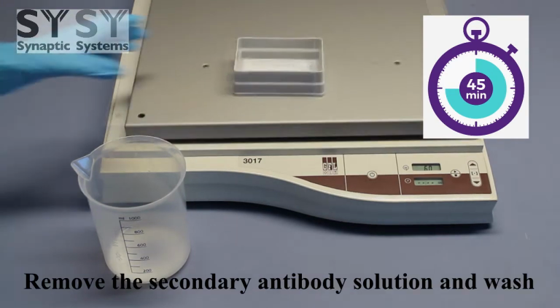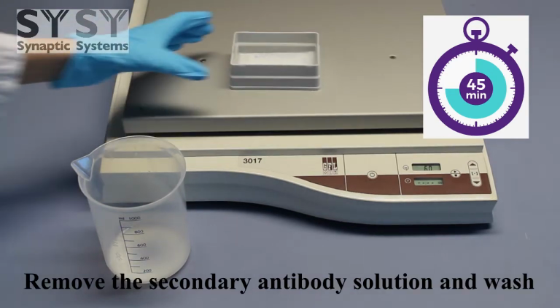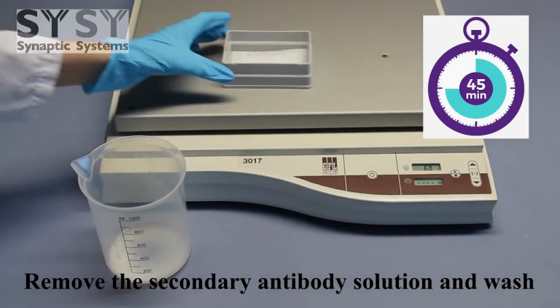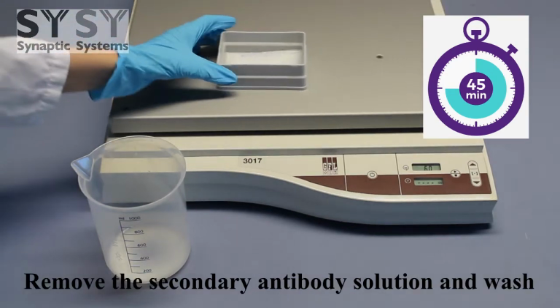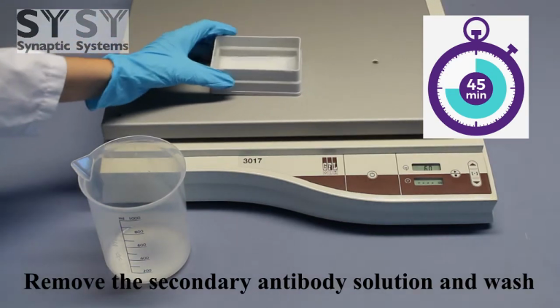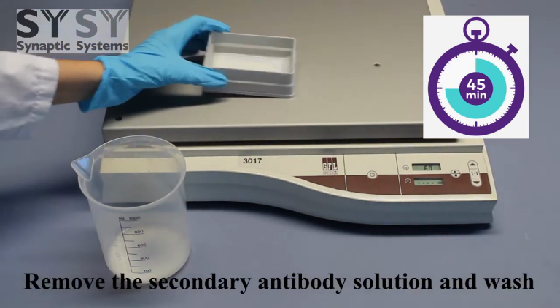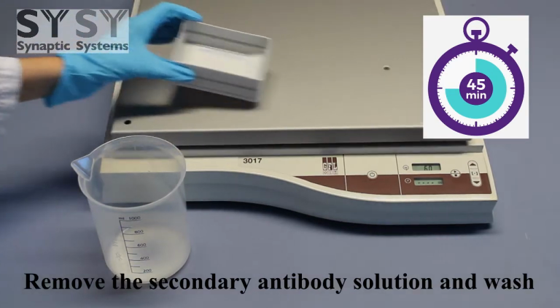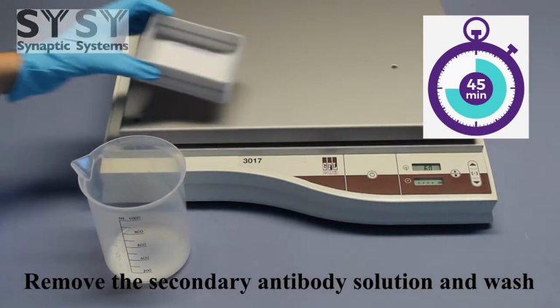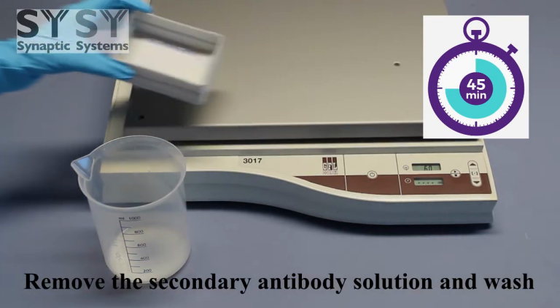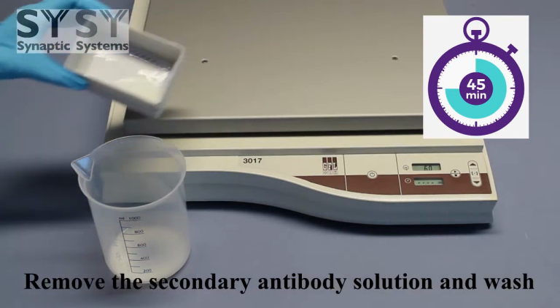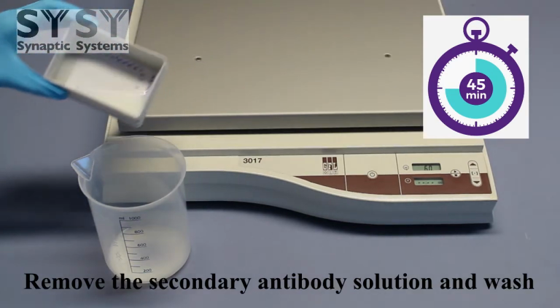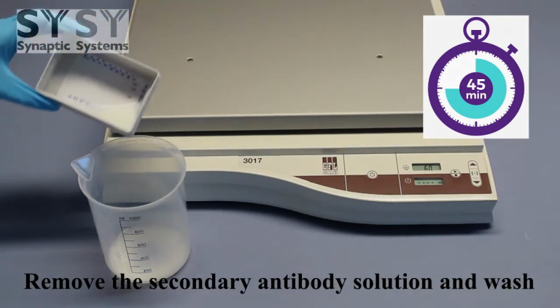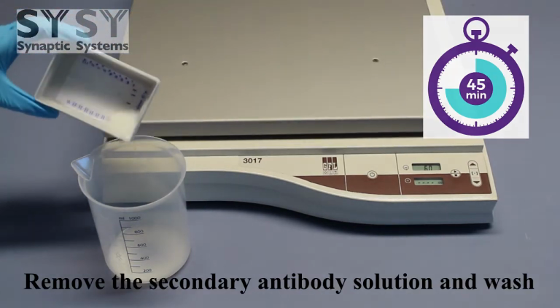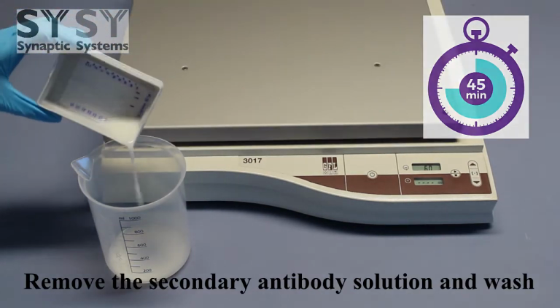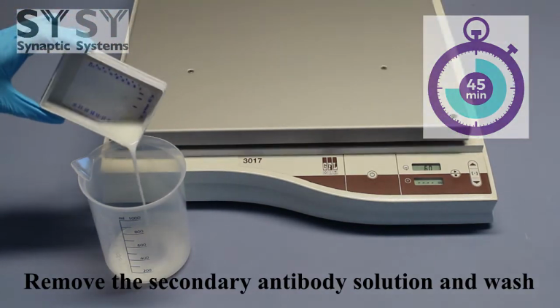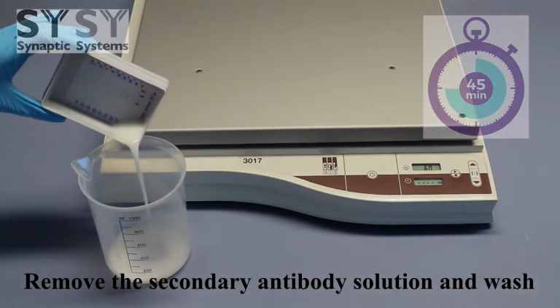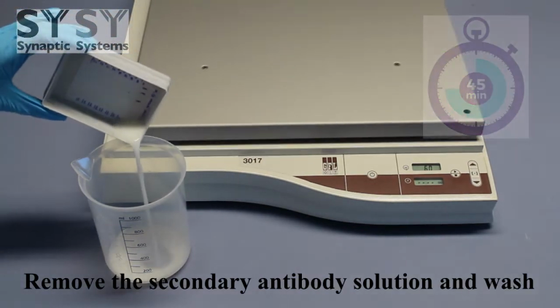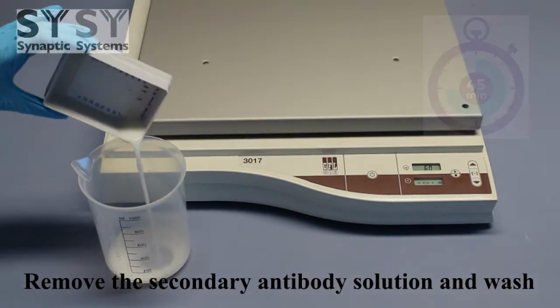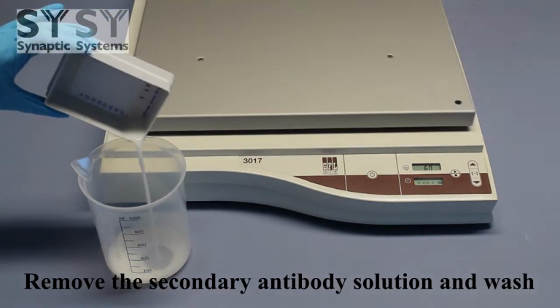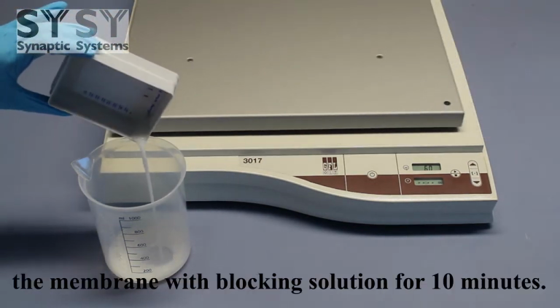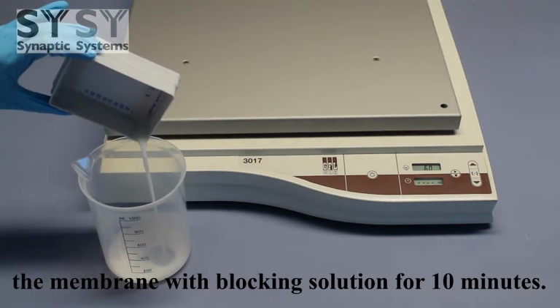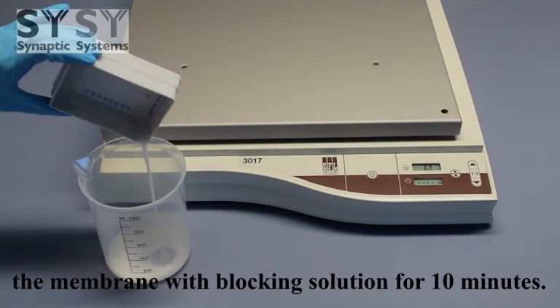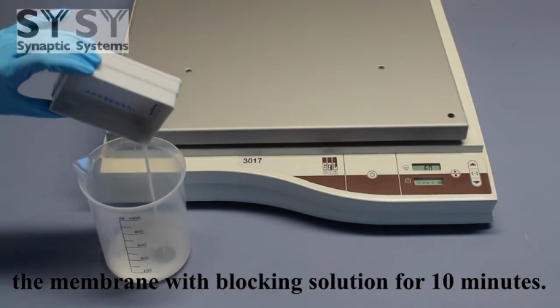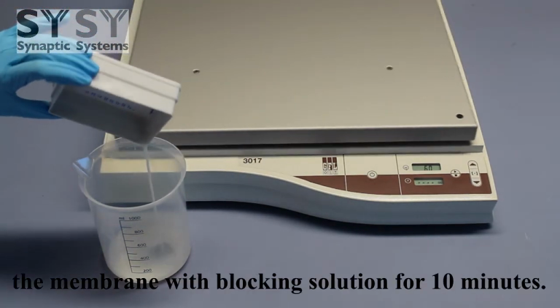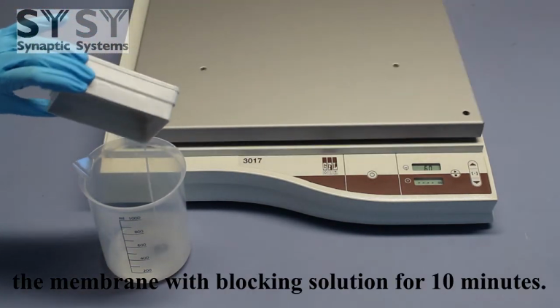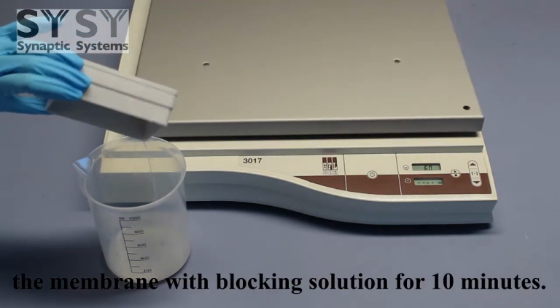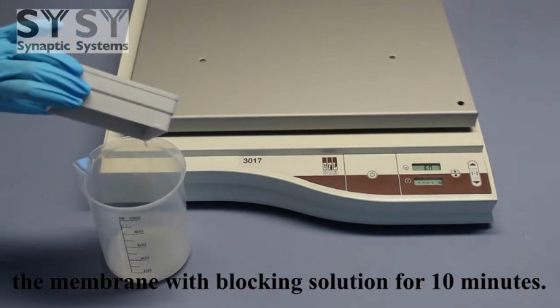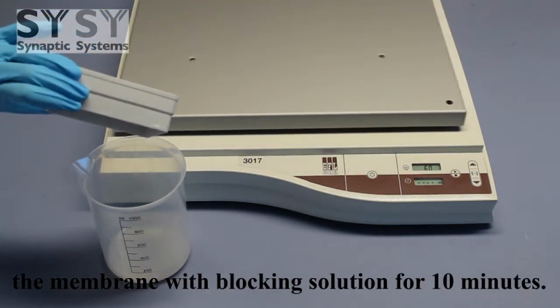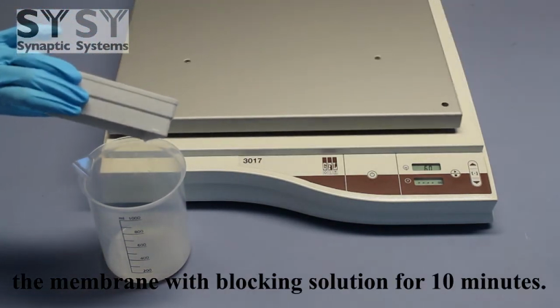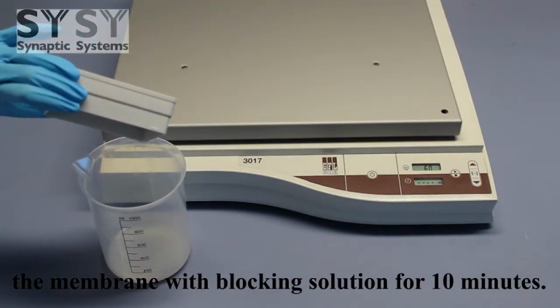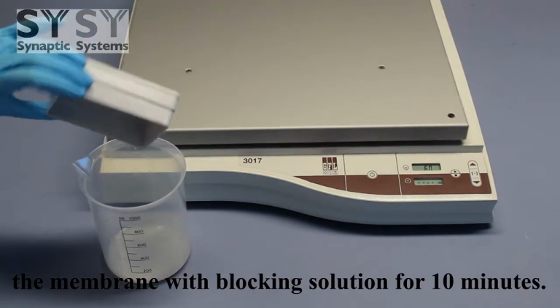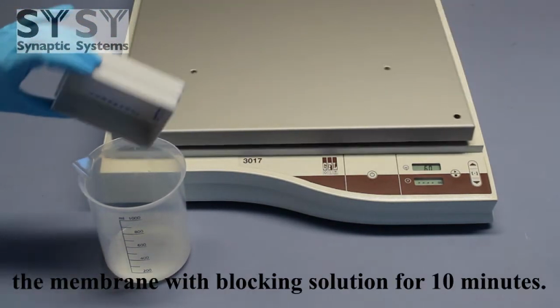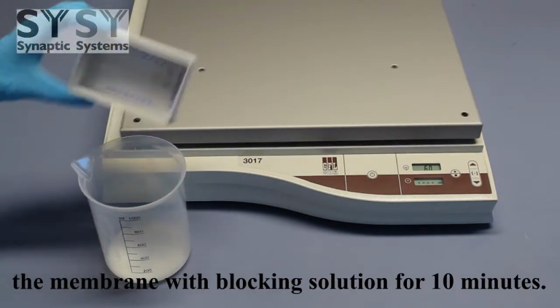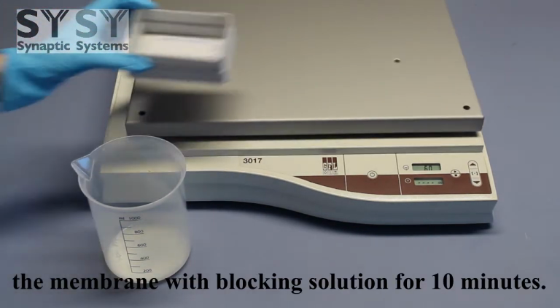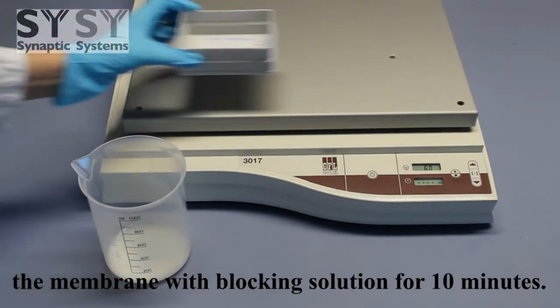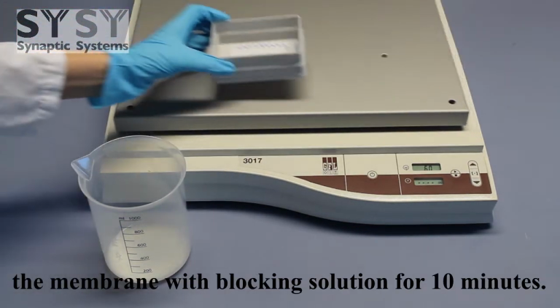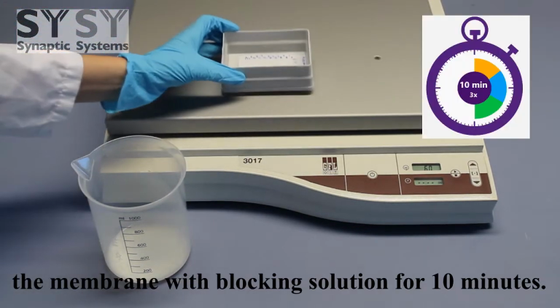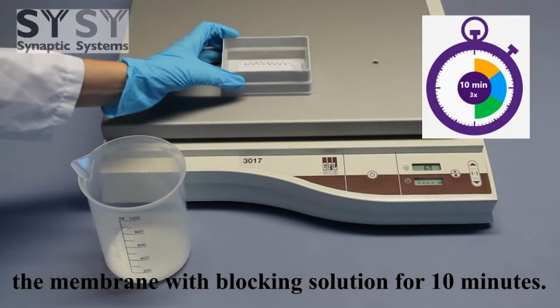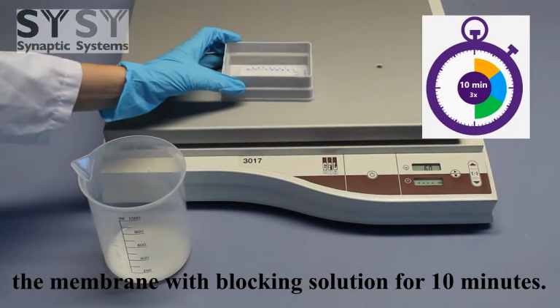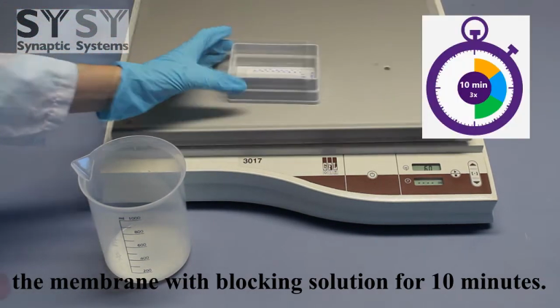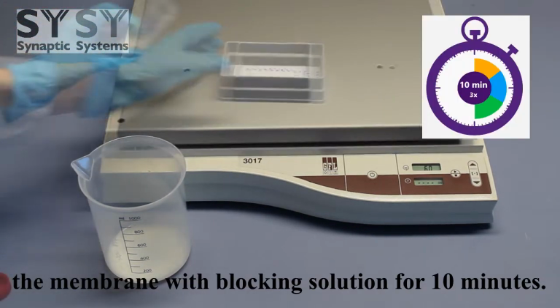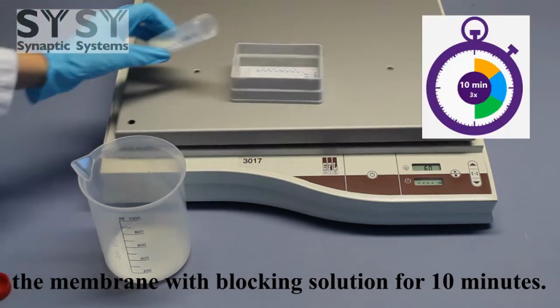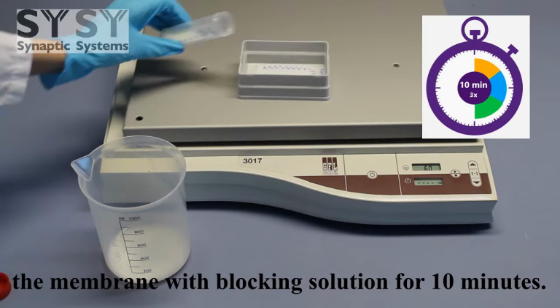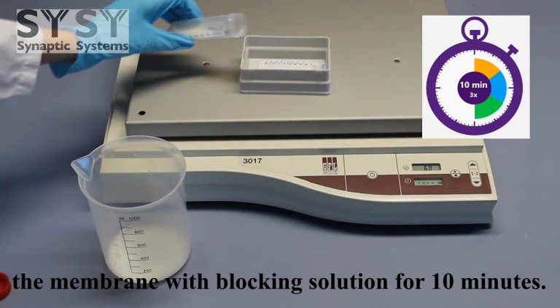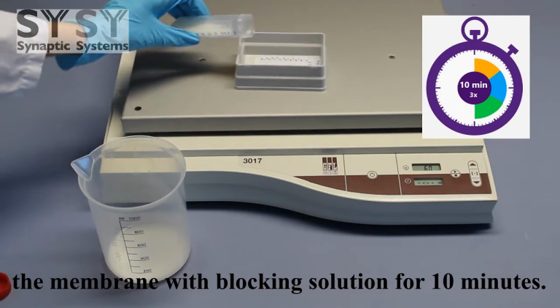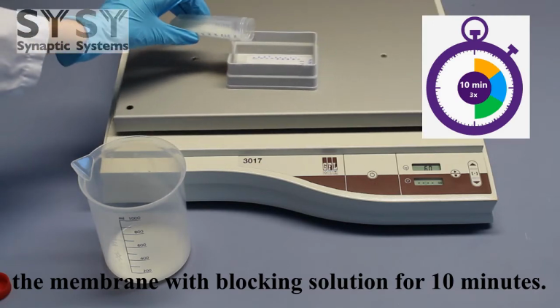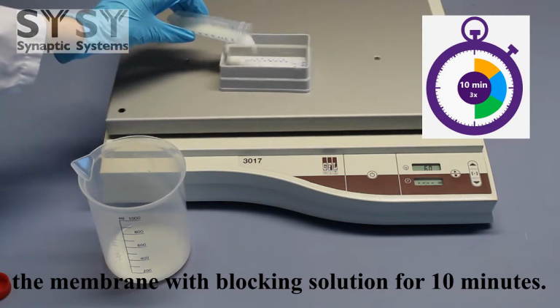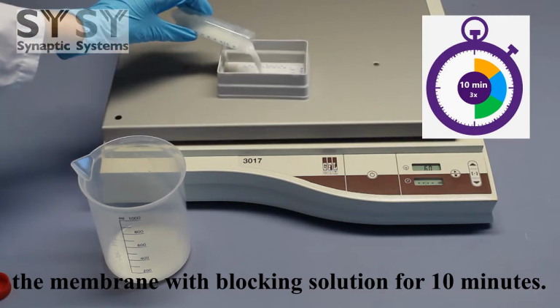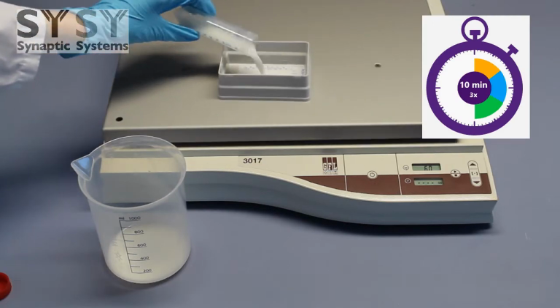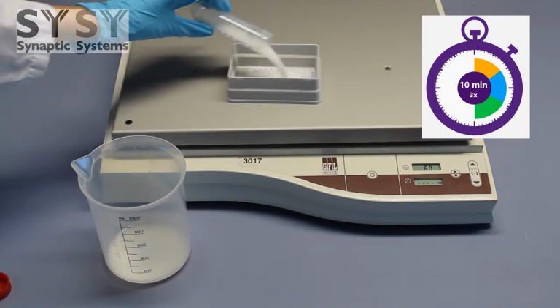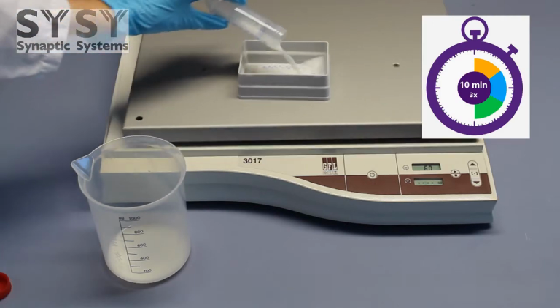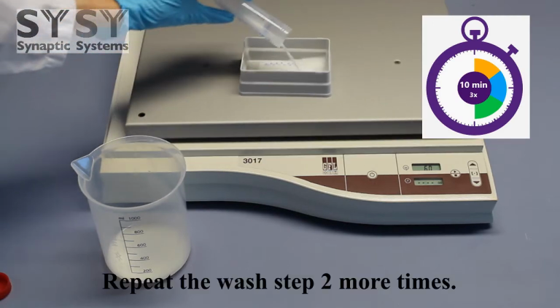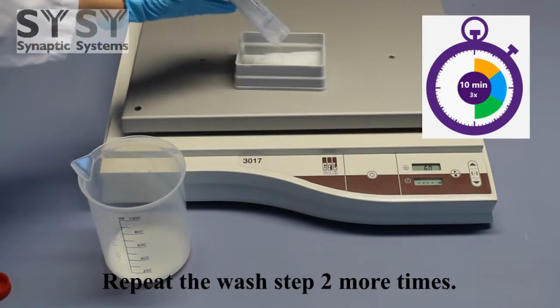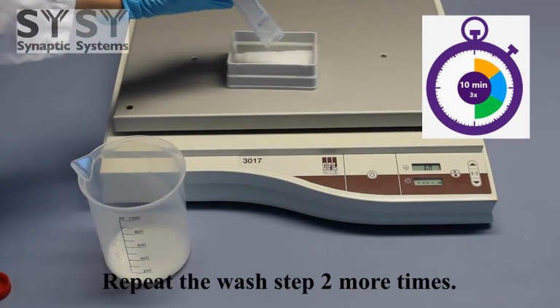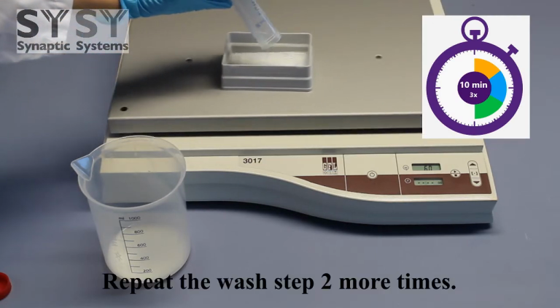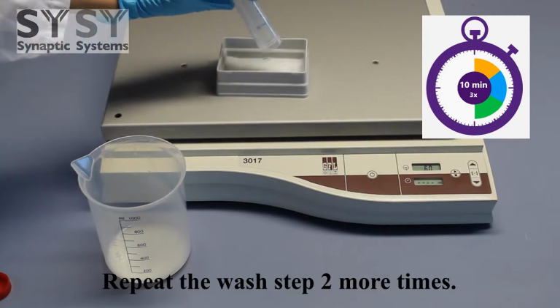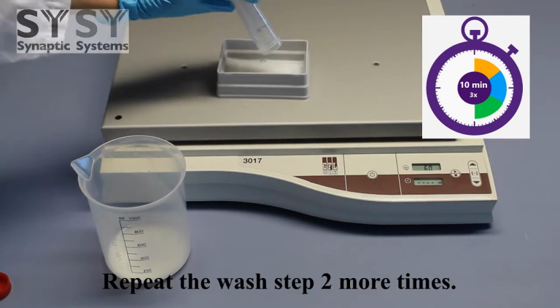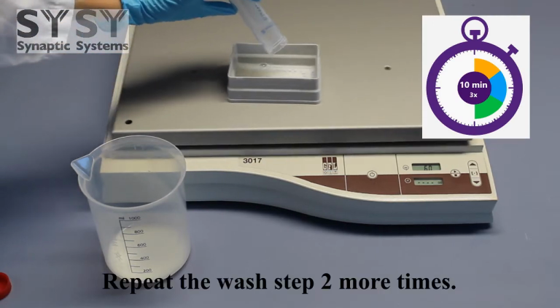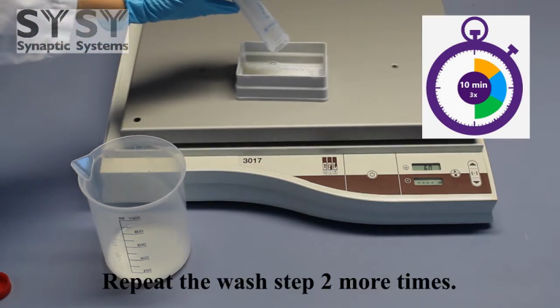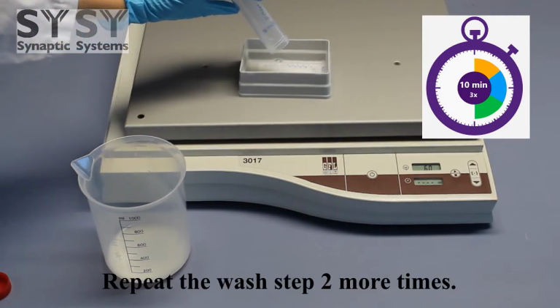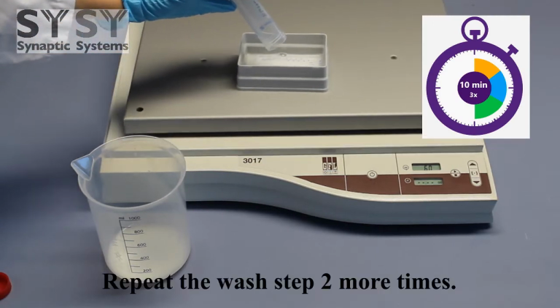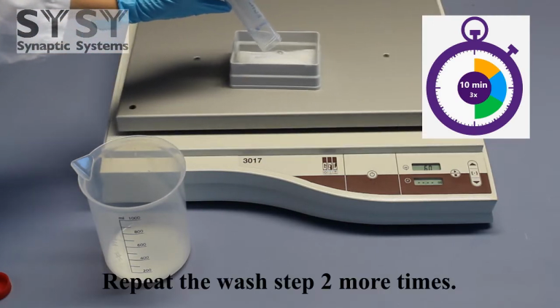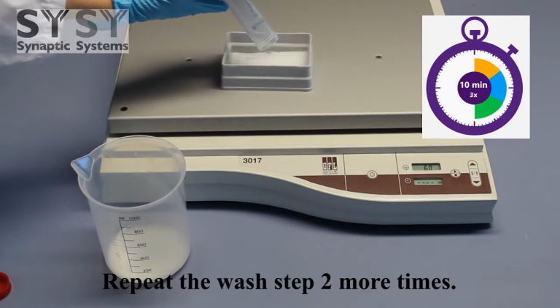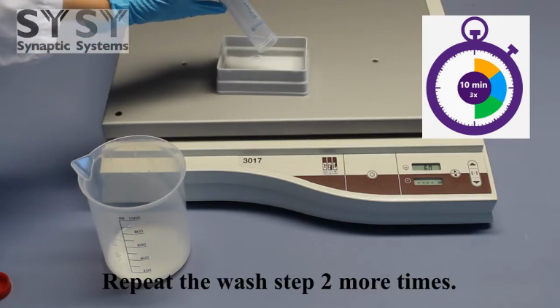Remove the secondary antibody solution and wash the membrane with blocking solution for 10 minutes. Repeat the wash step 2 more times.